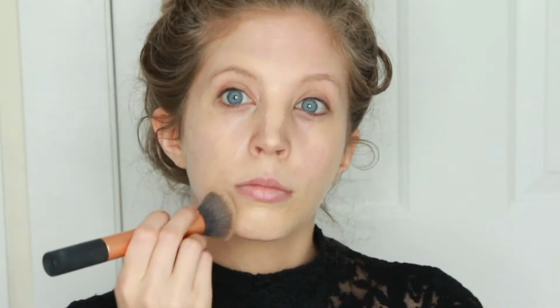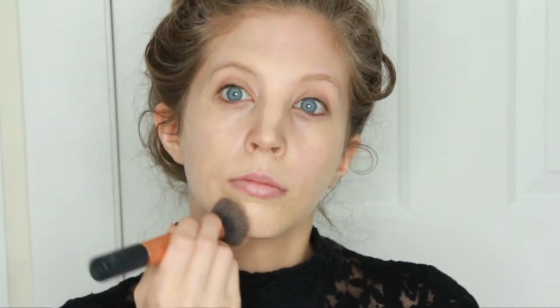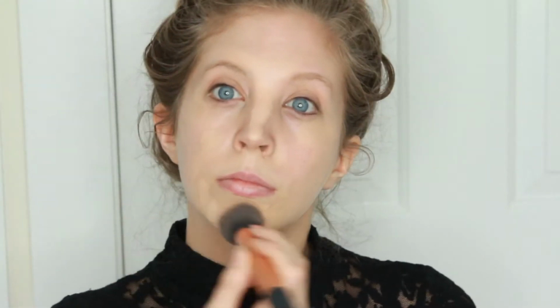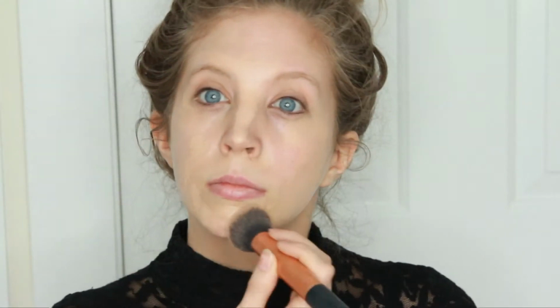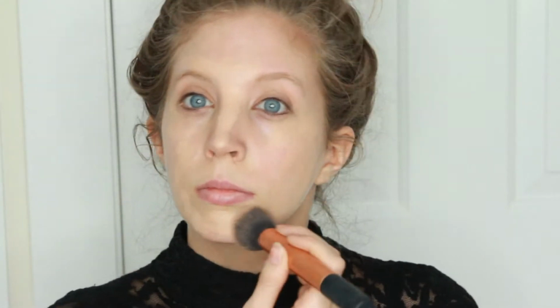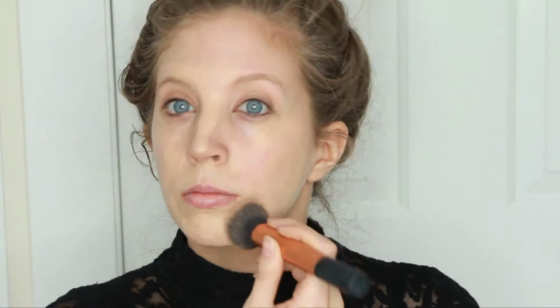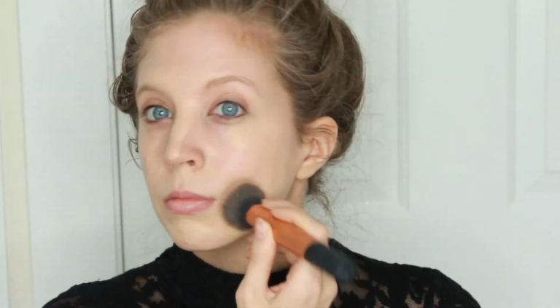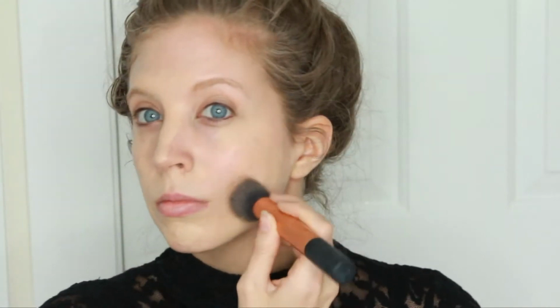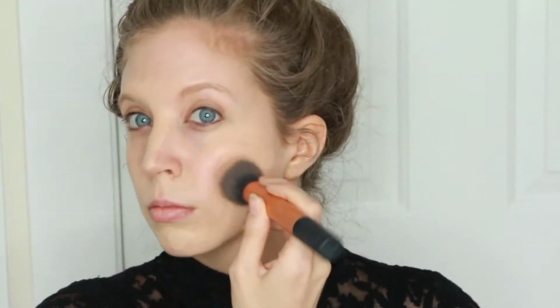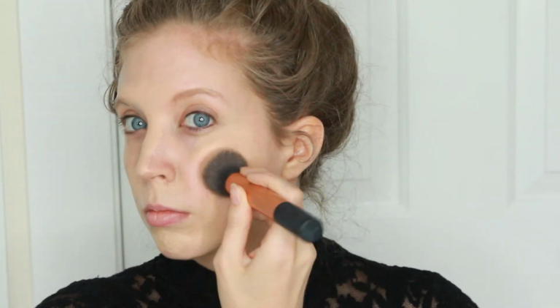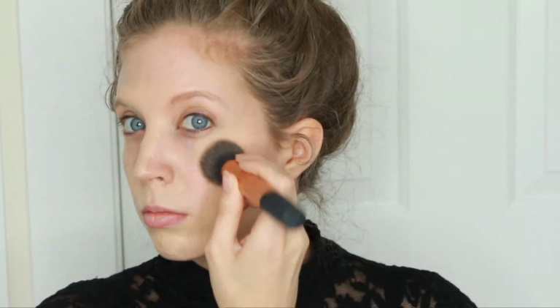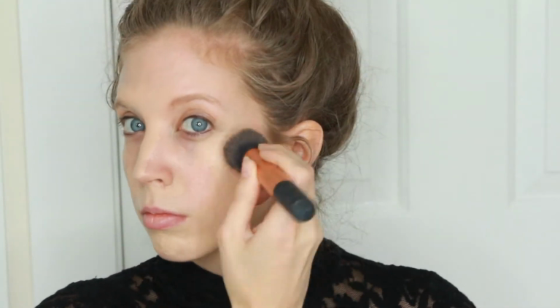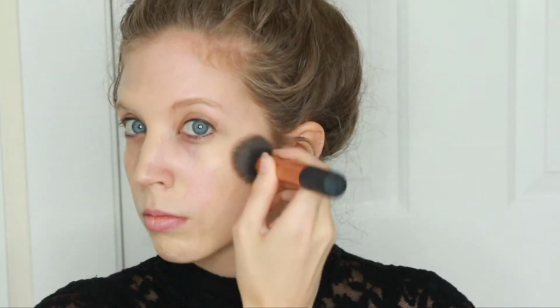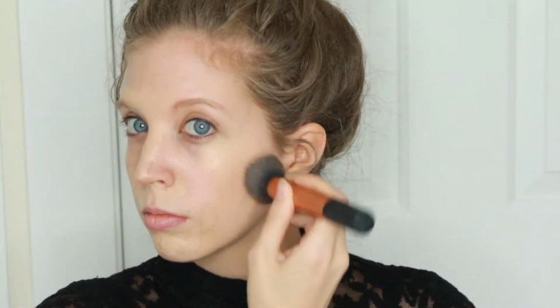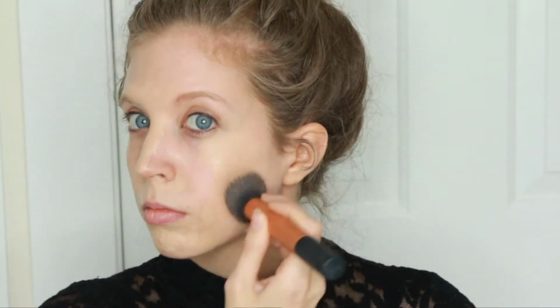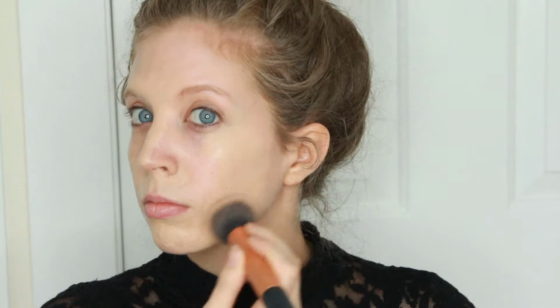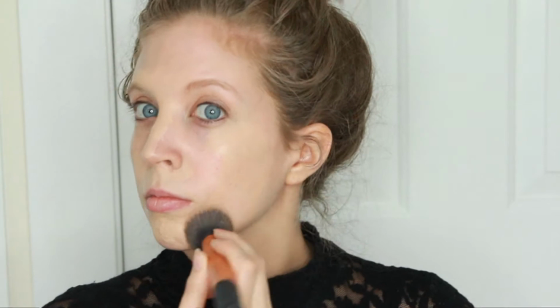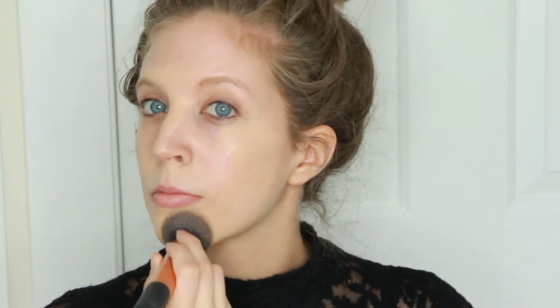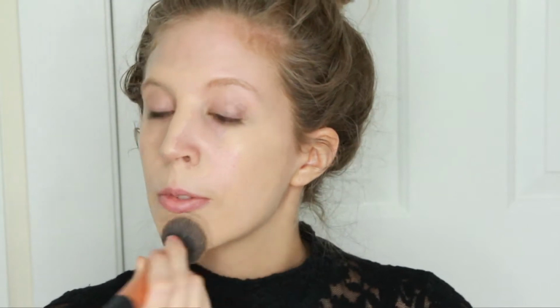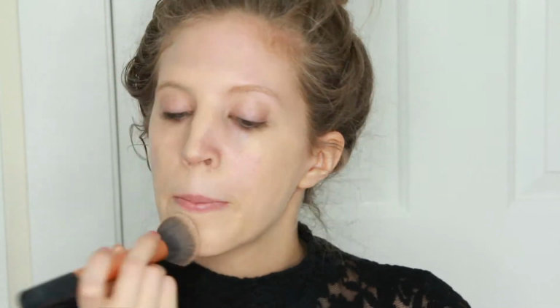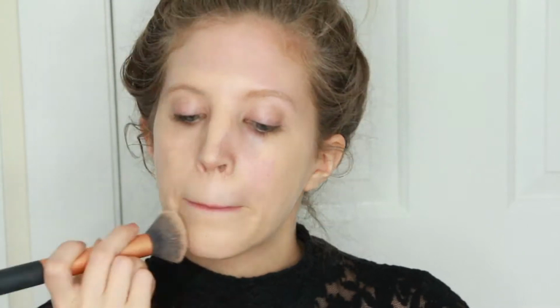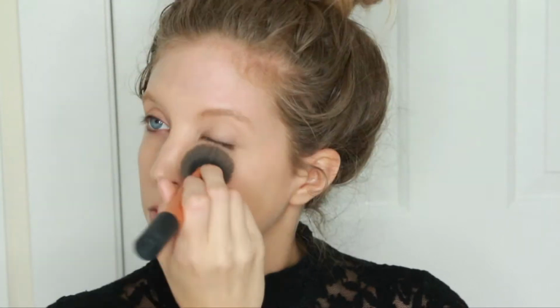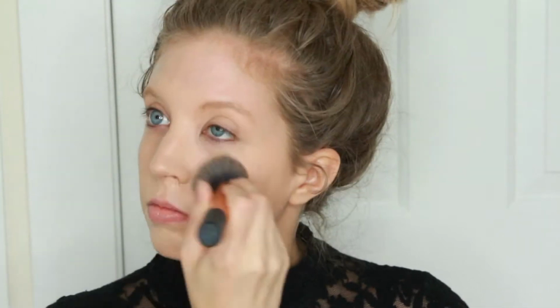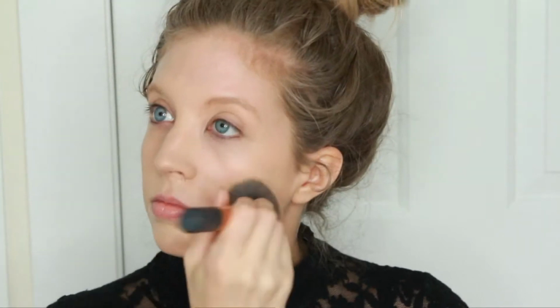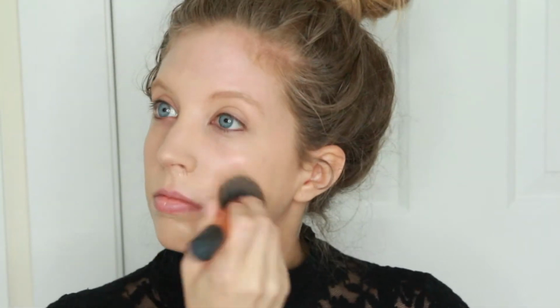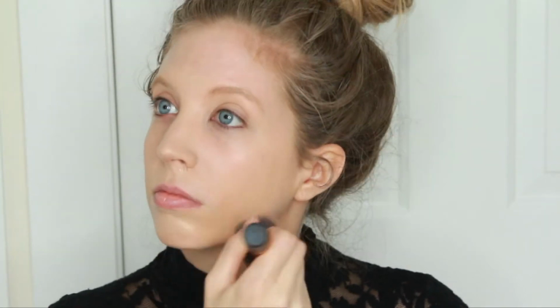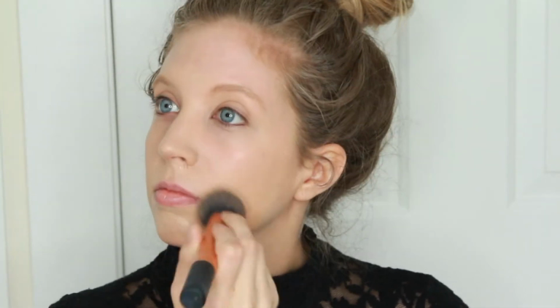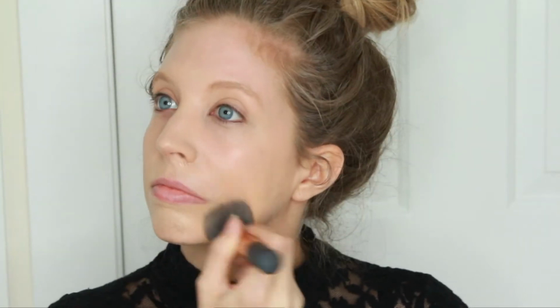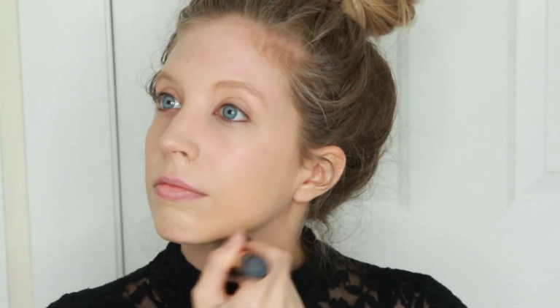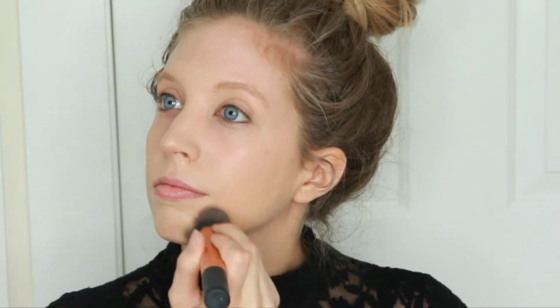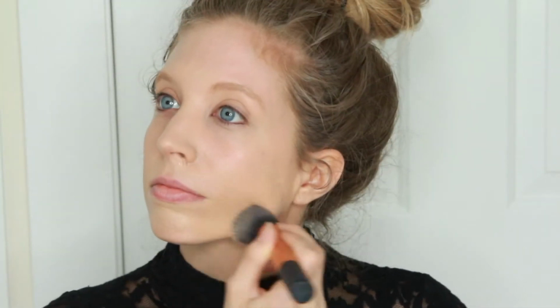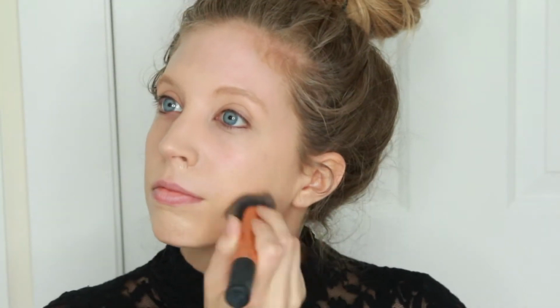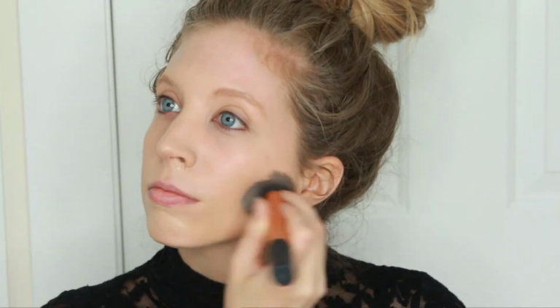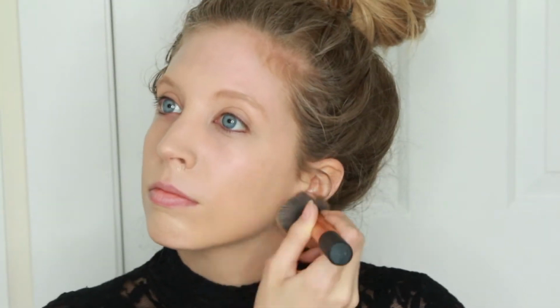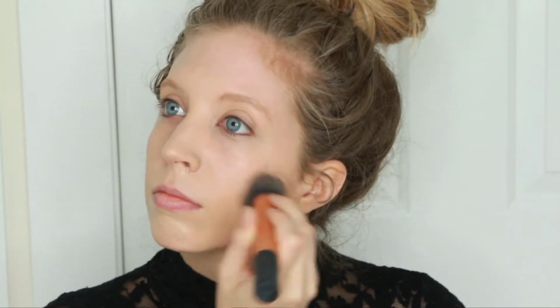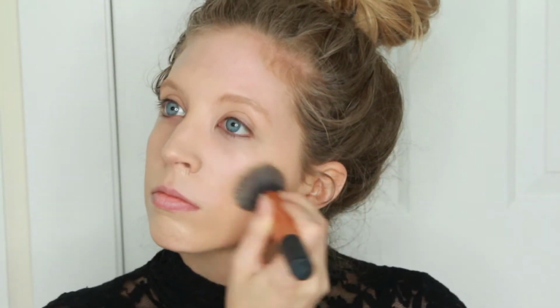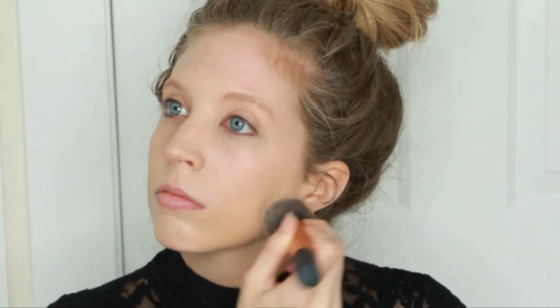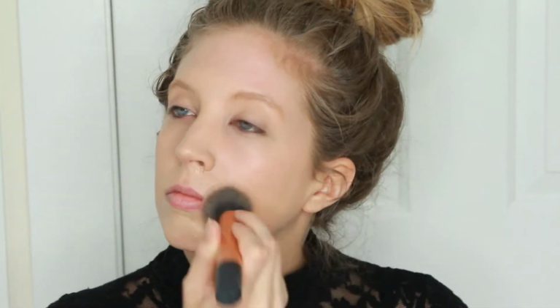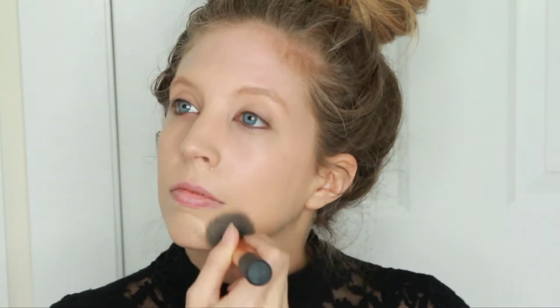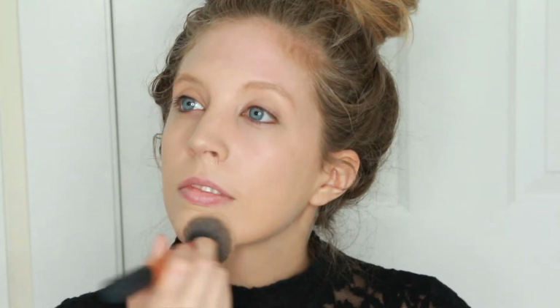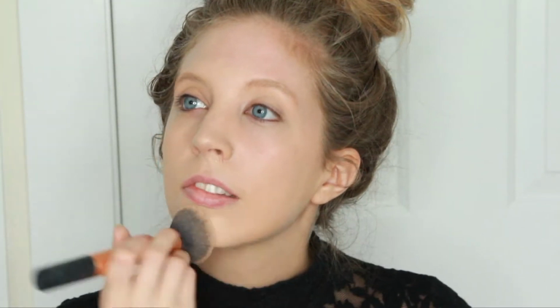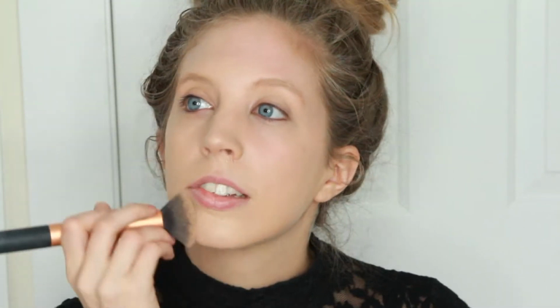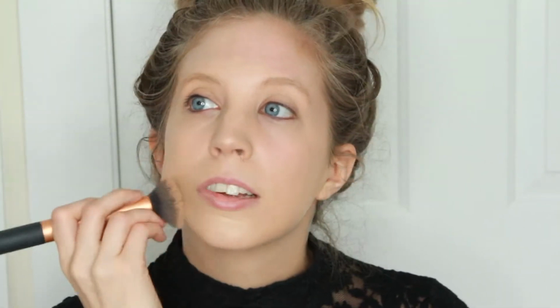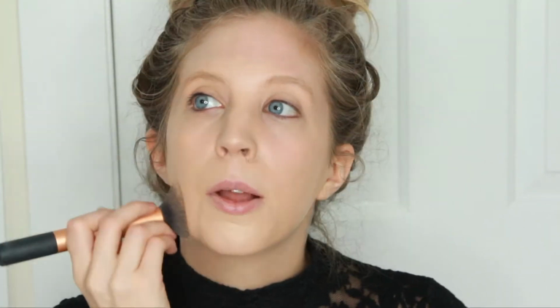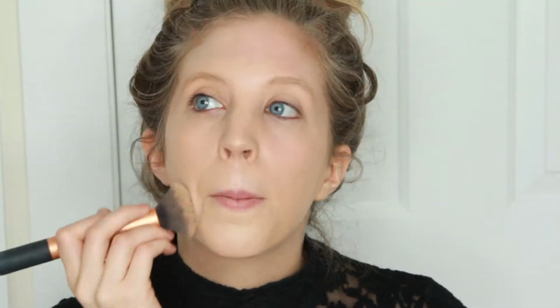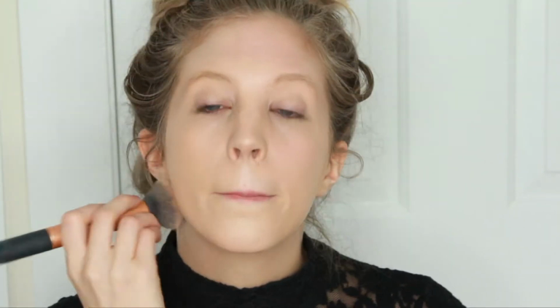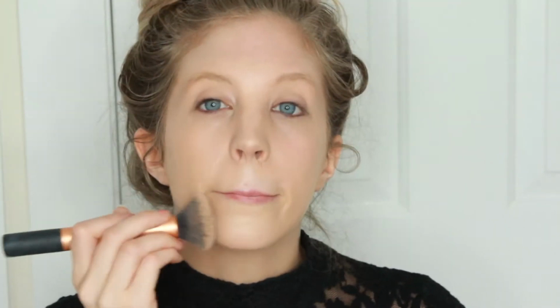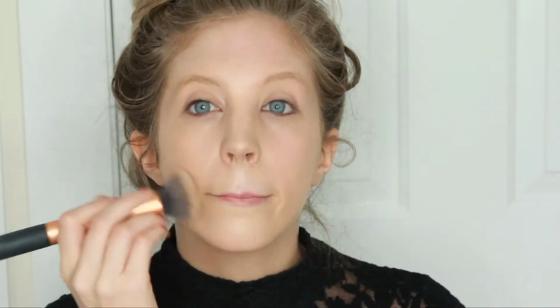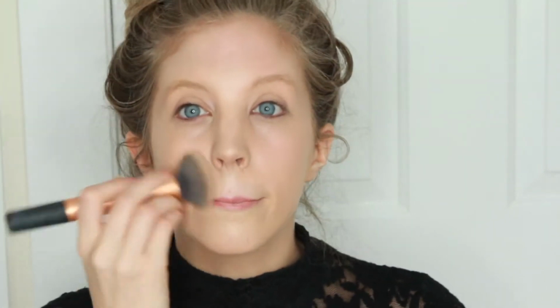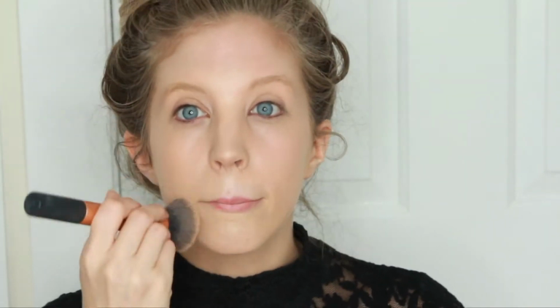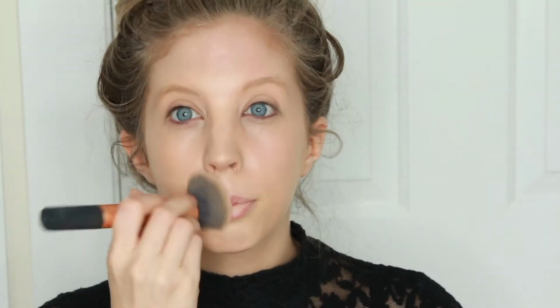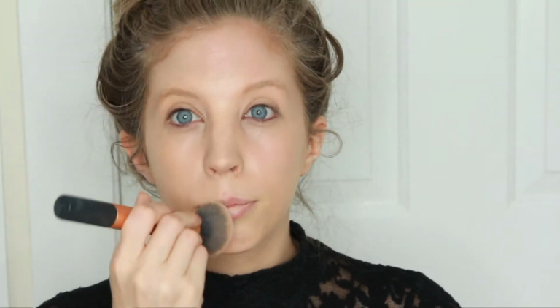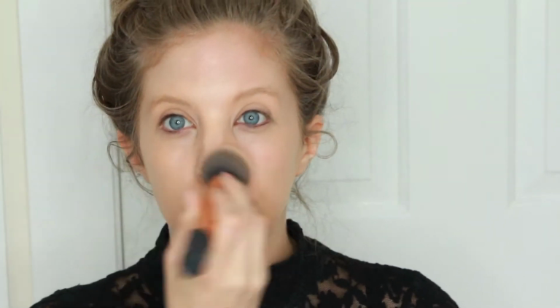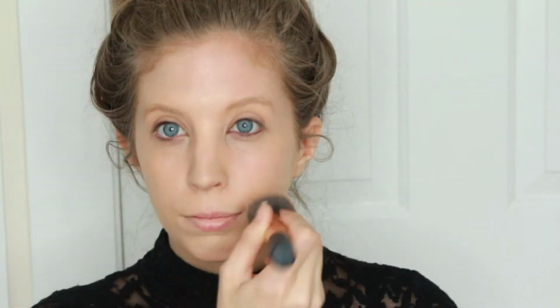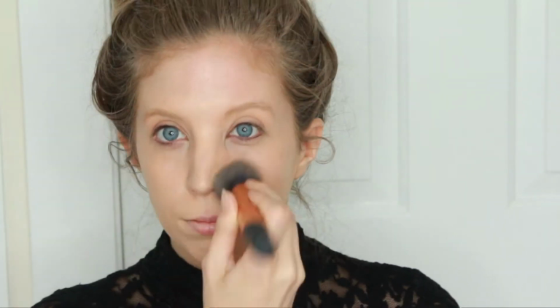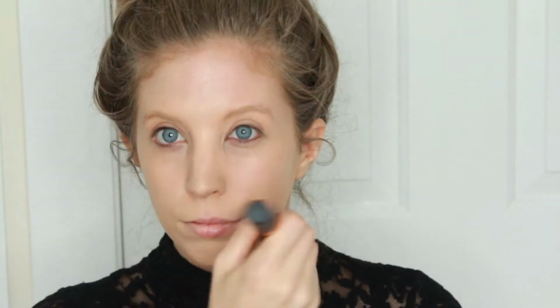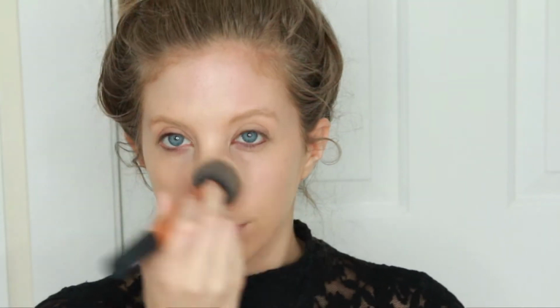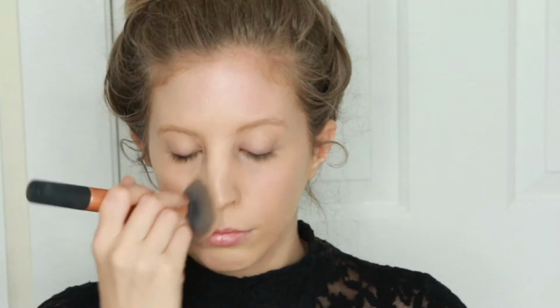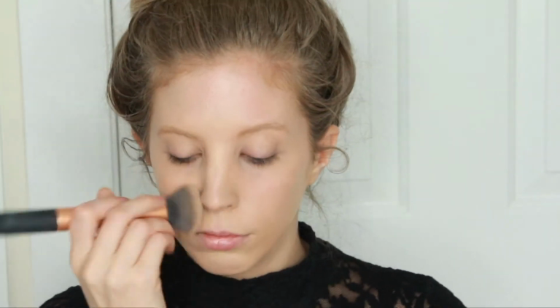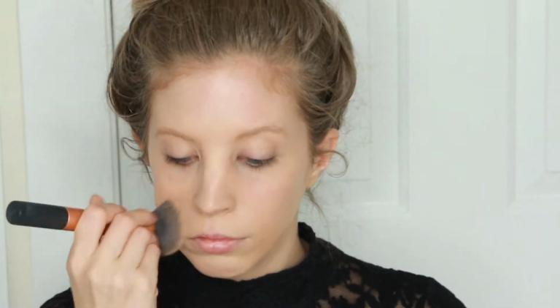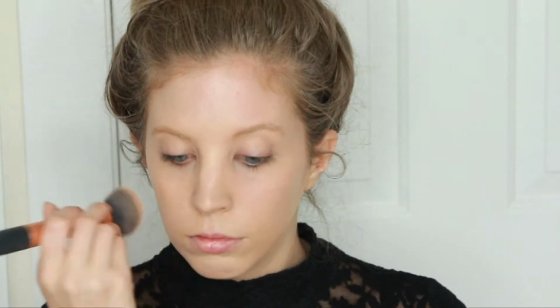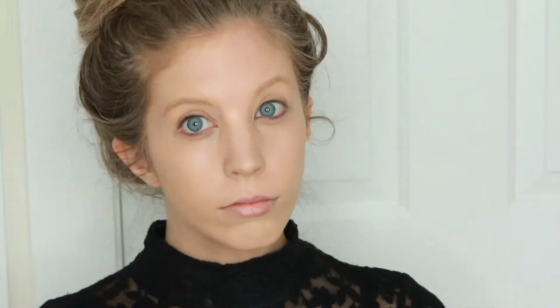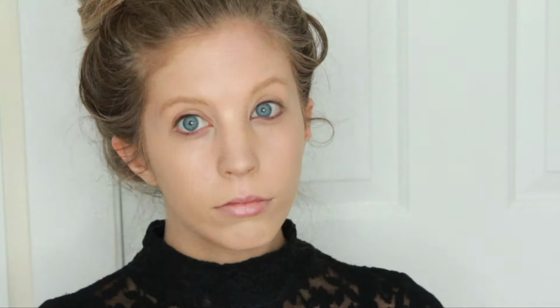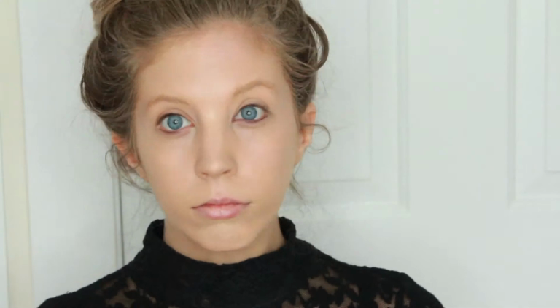Next I applied foundation and I used a shade darker than my natural skin tone to give myself that sun kissed glow.